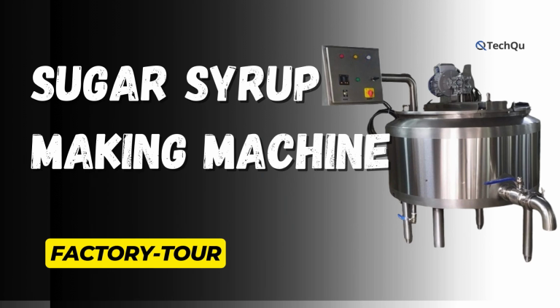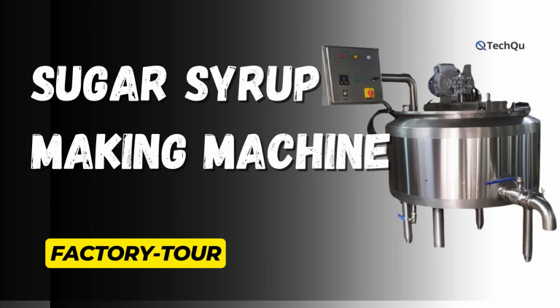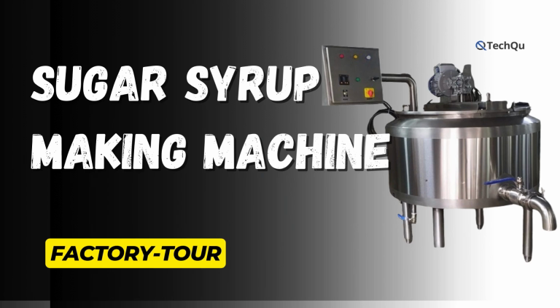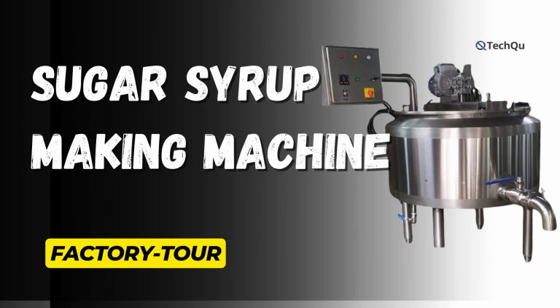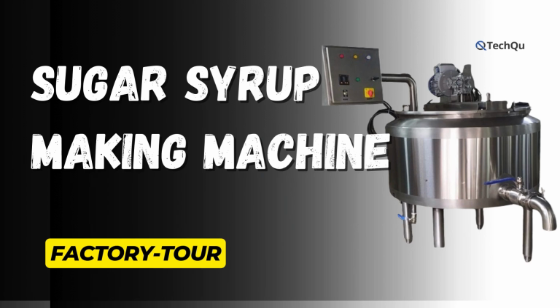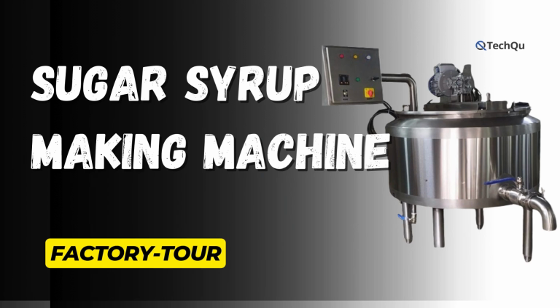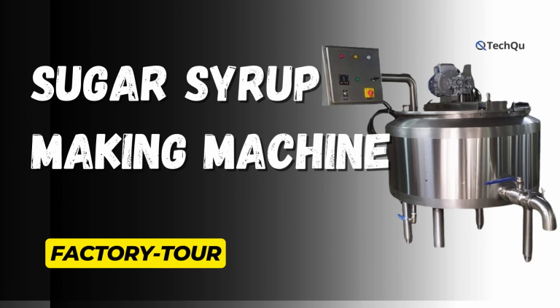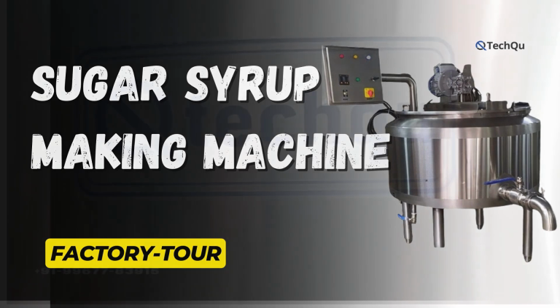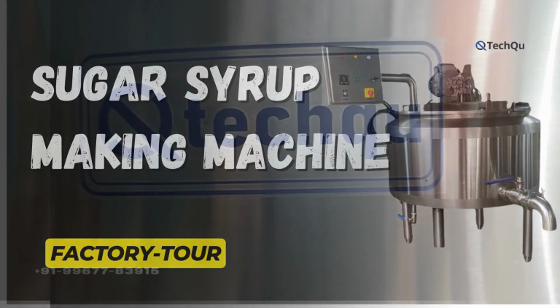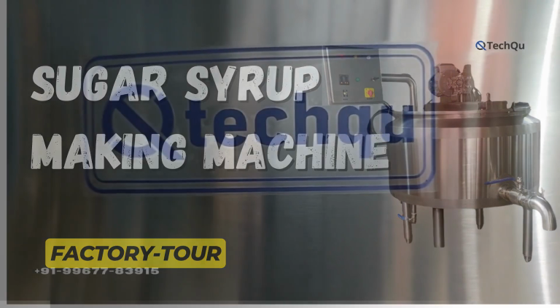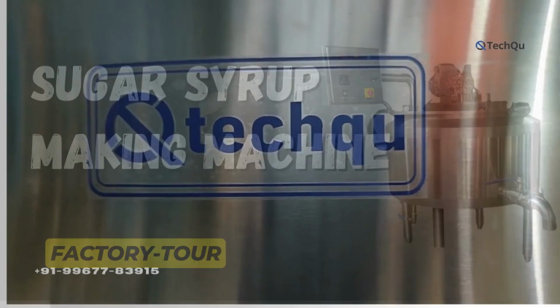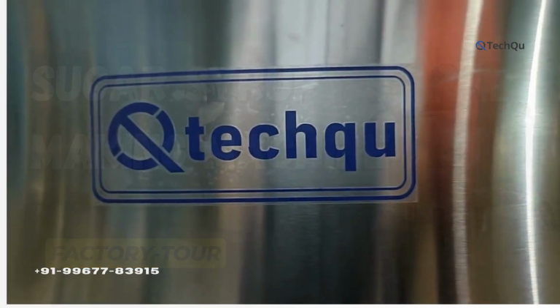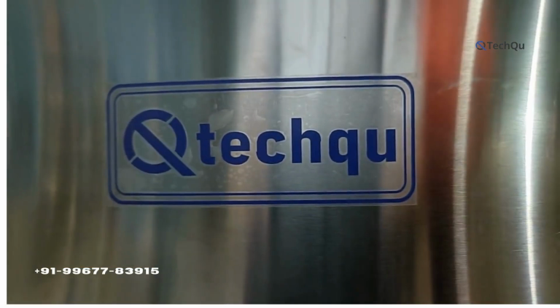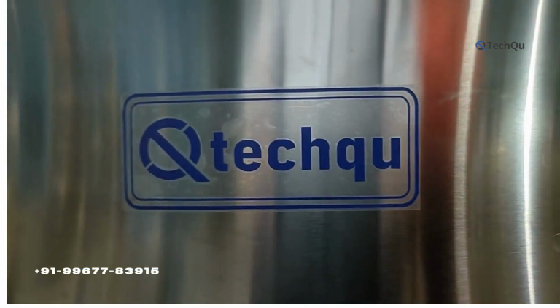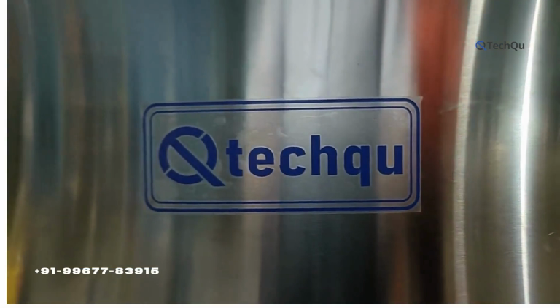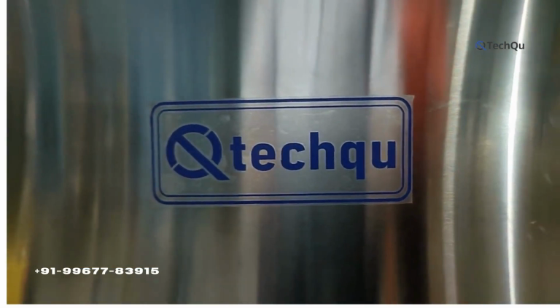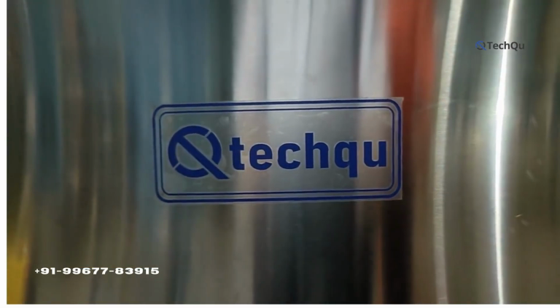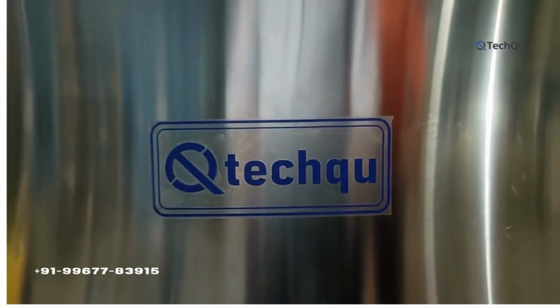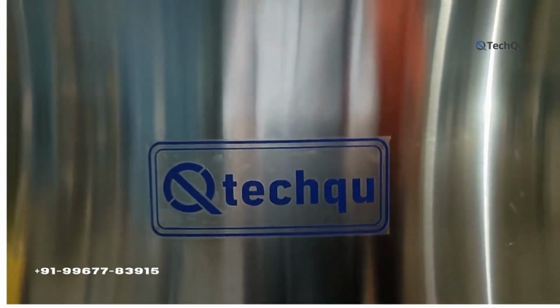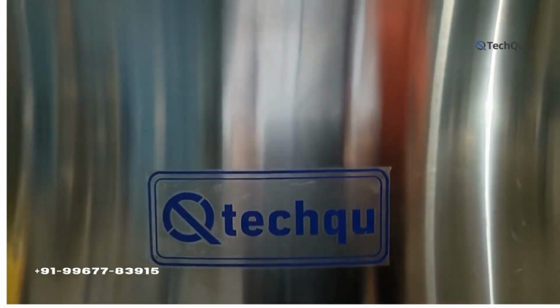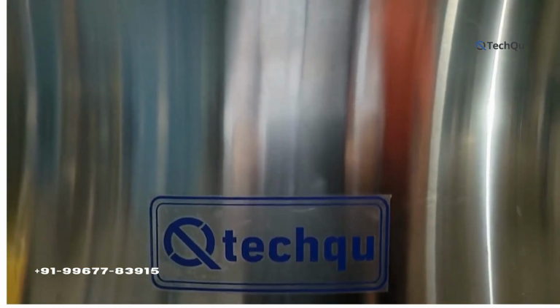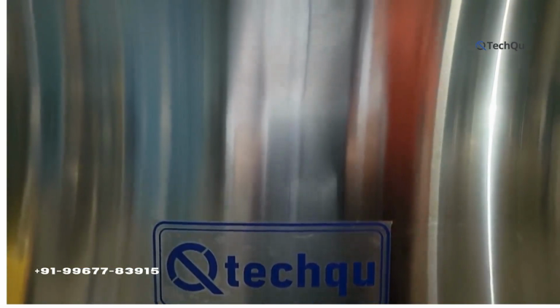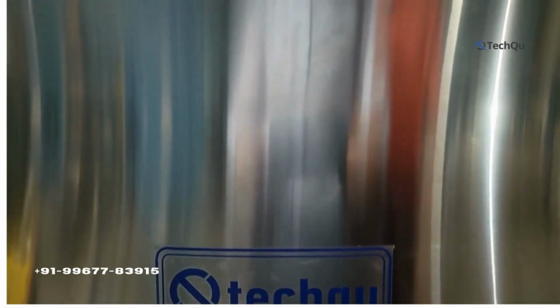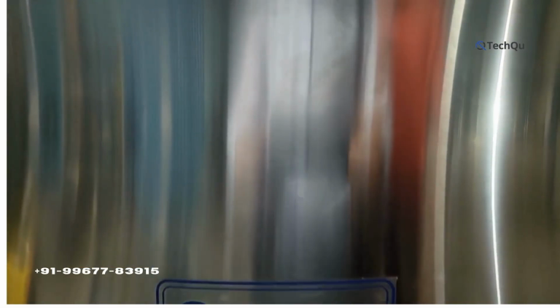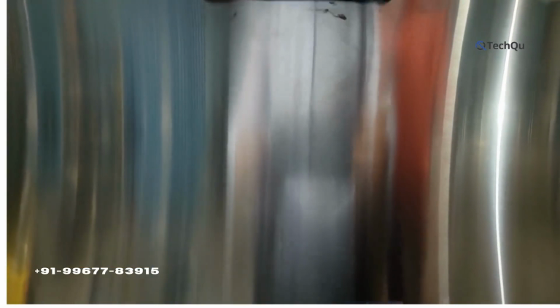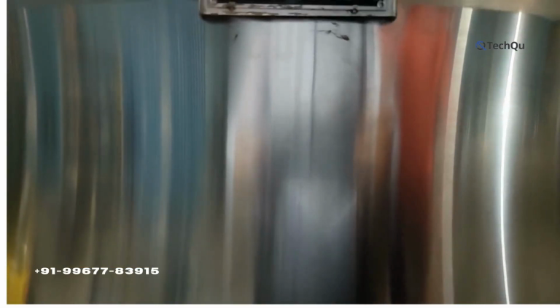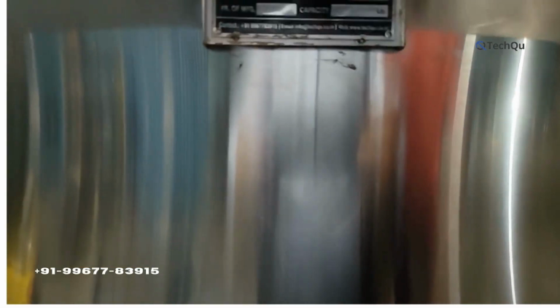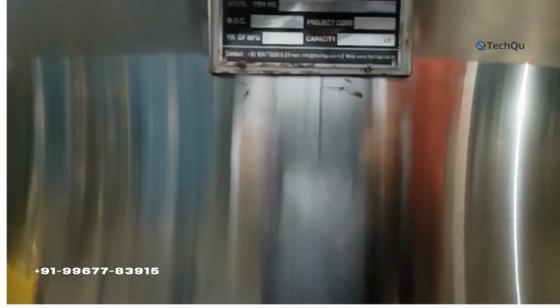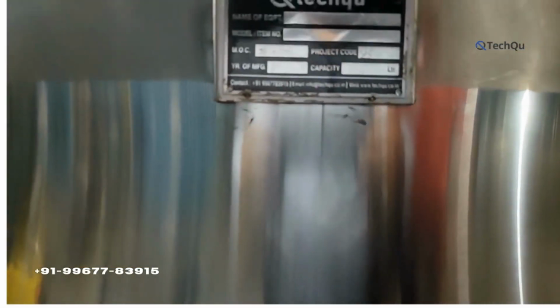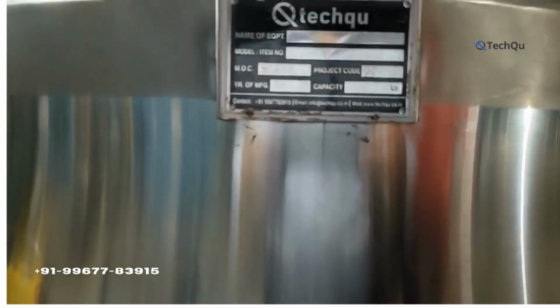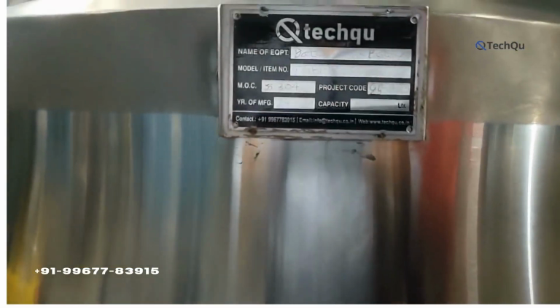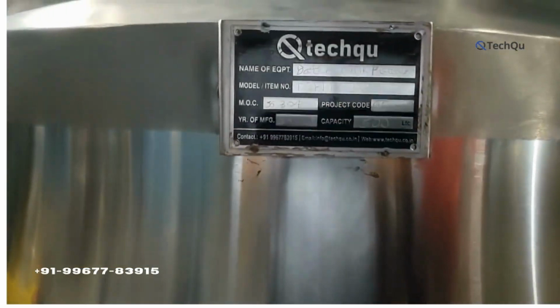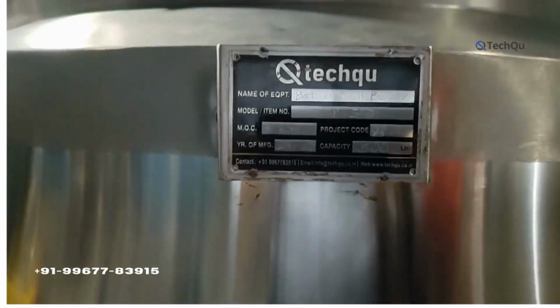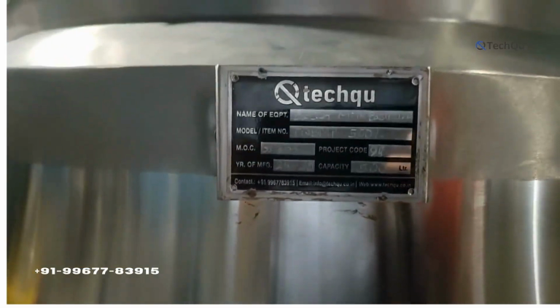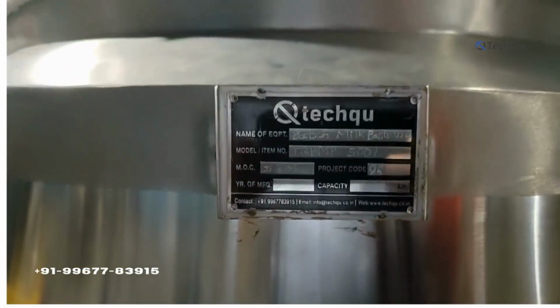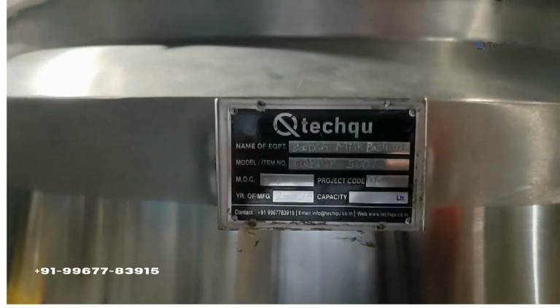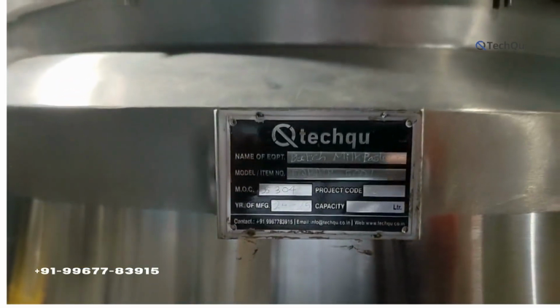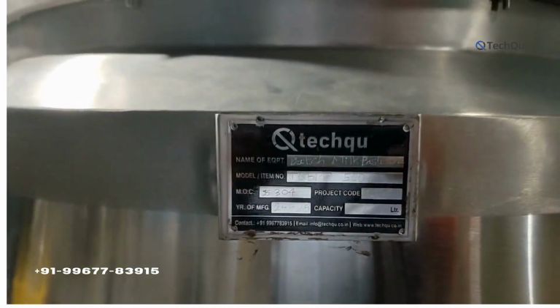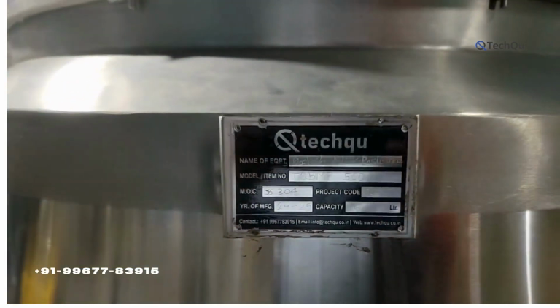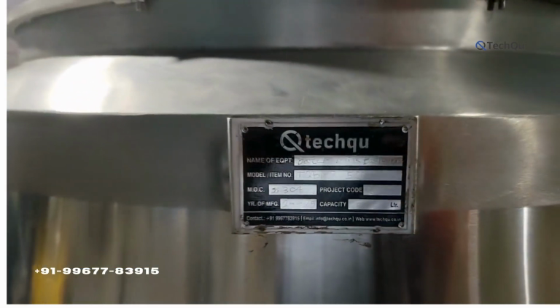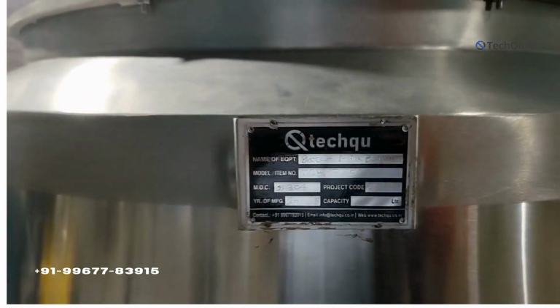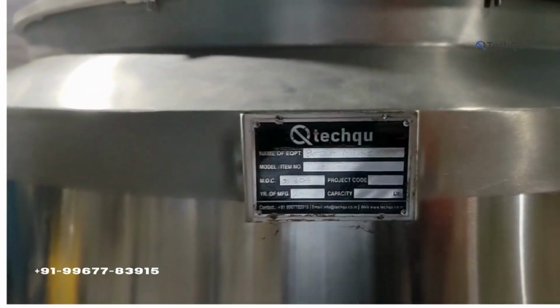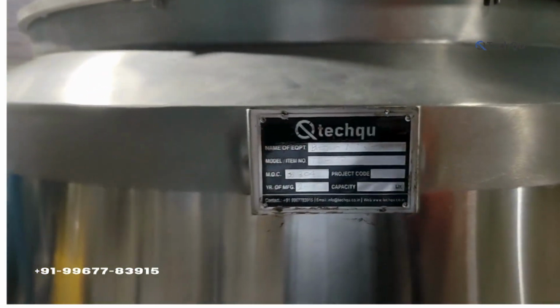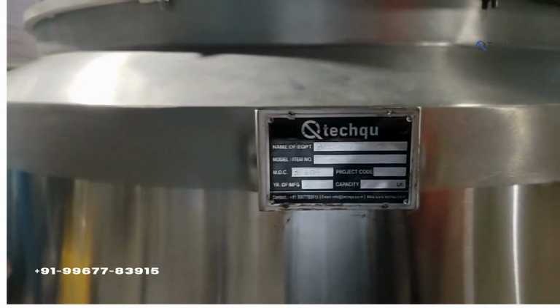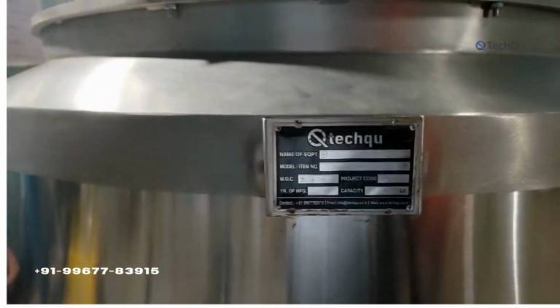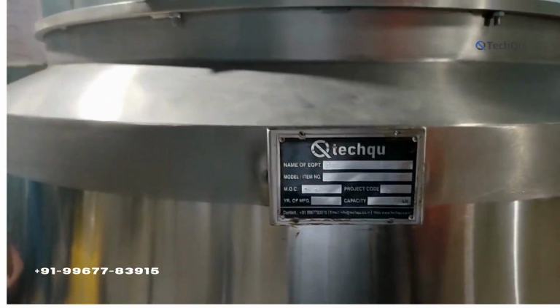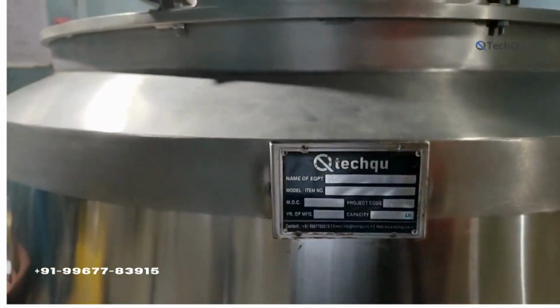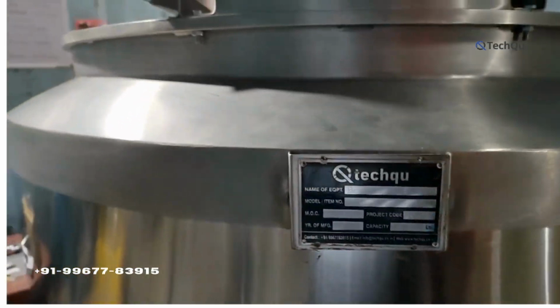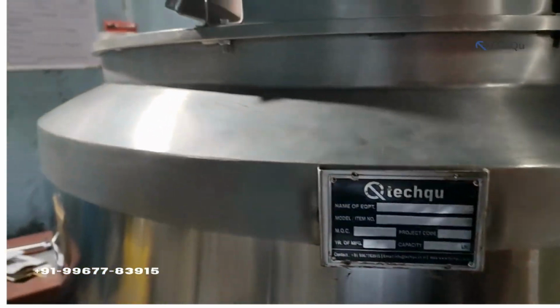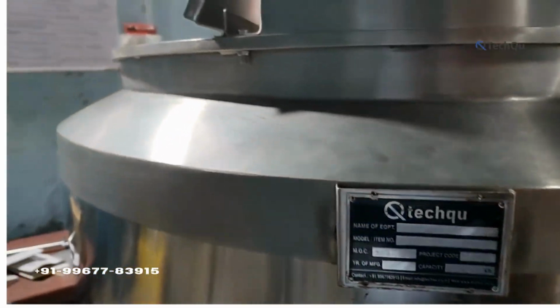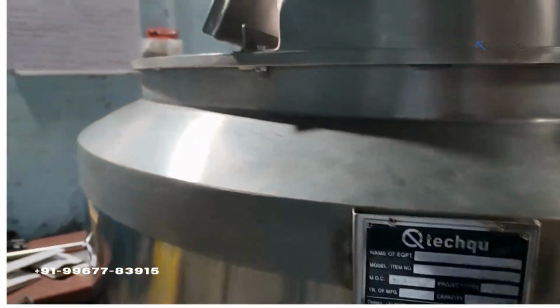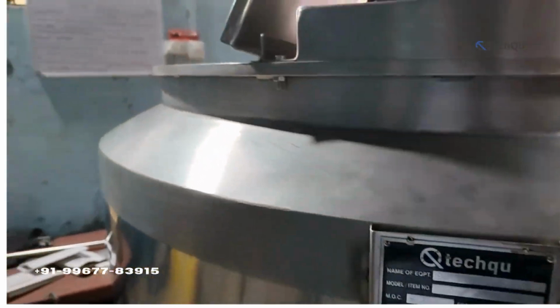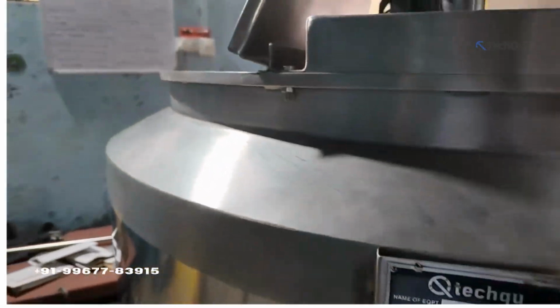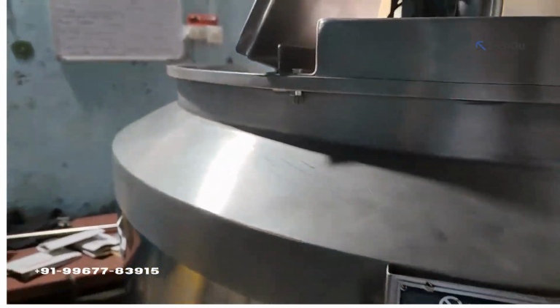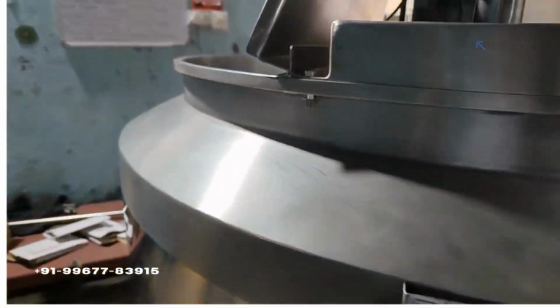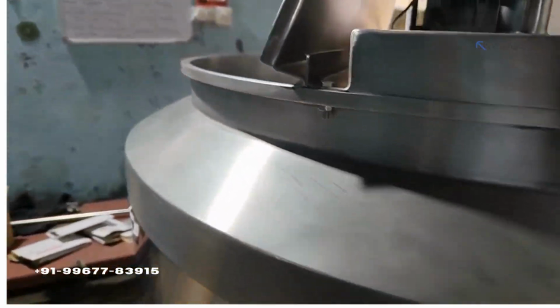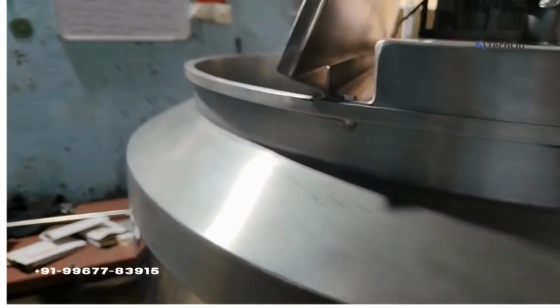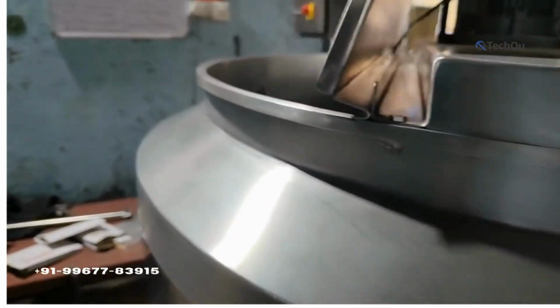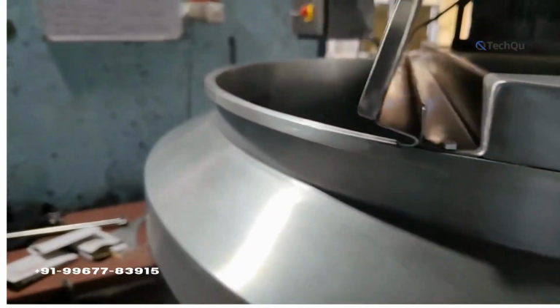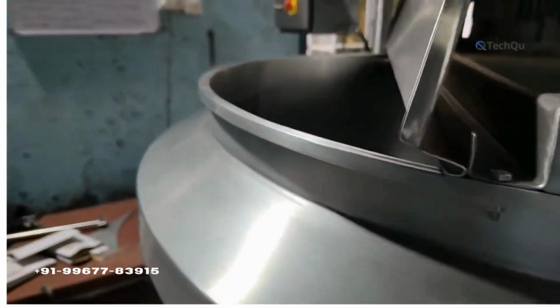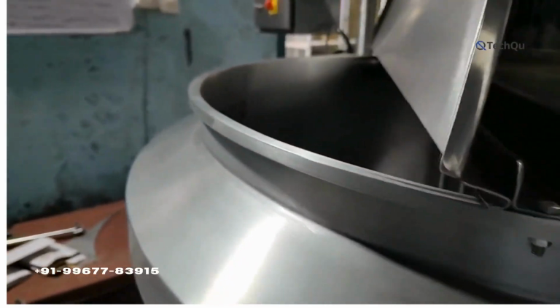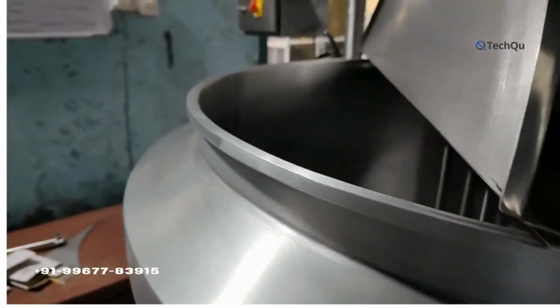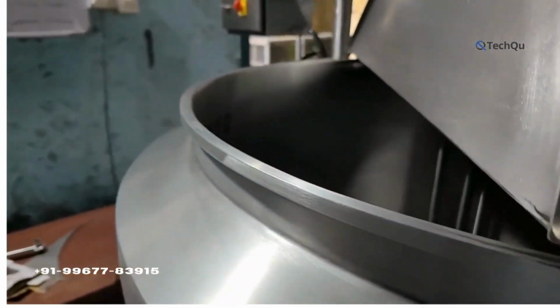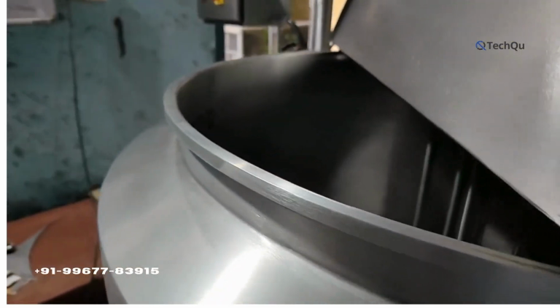Welcome to our TechShoe channel. Today we will explain in video about sugar syrup manufacturing tank.